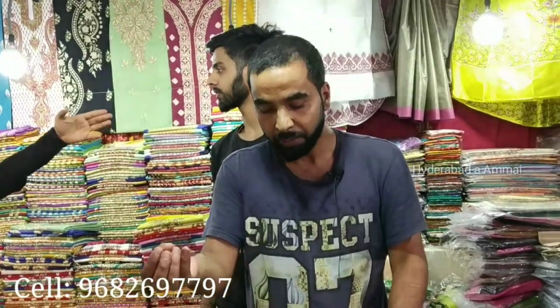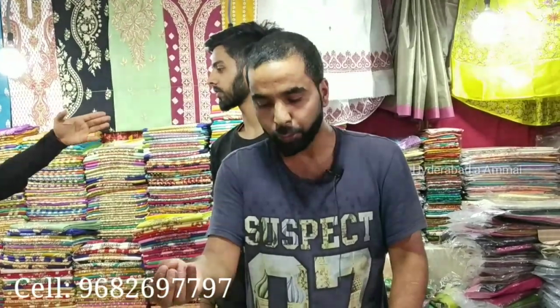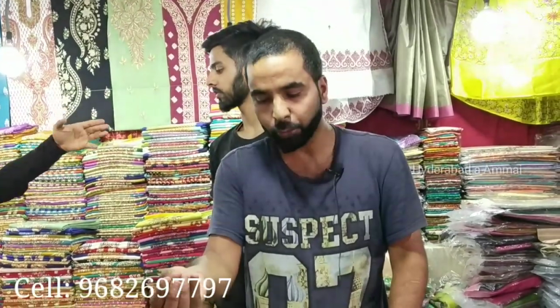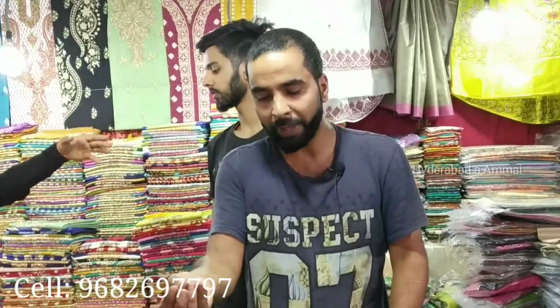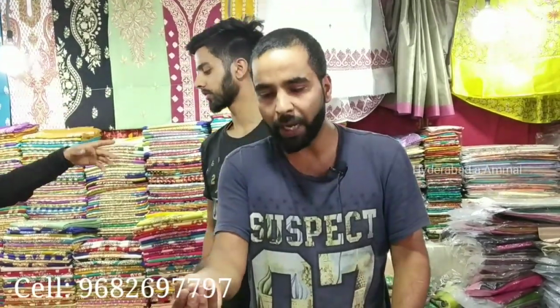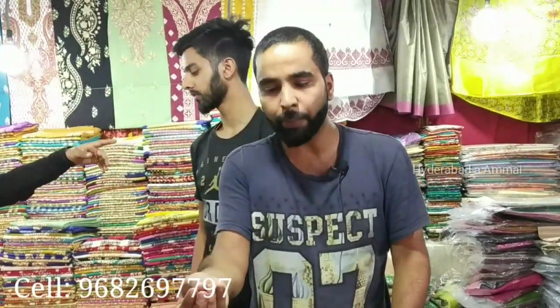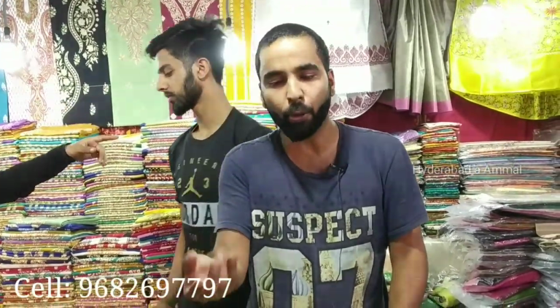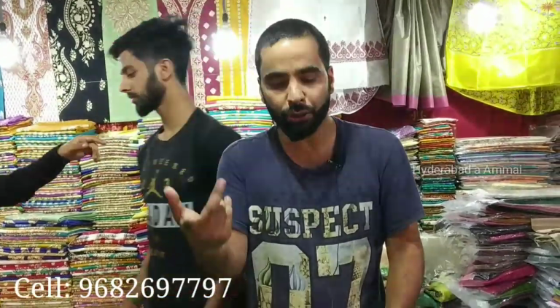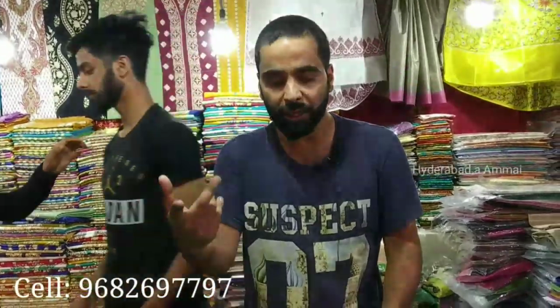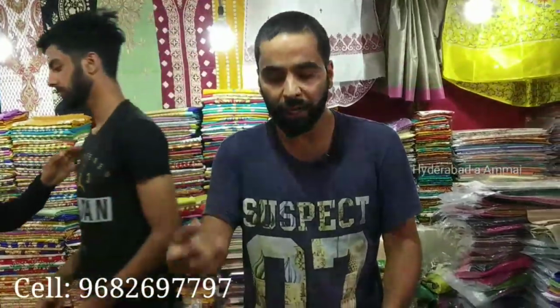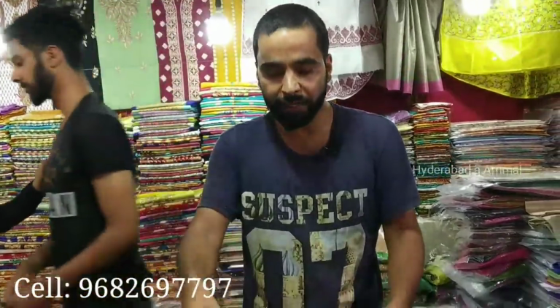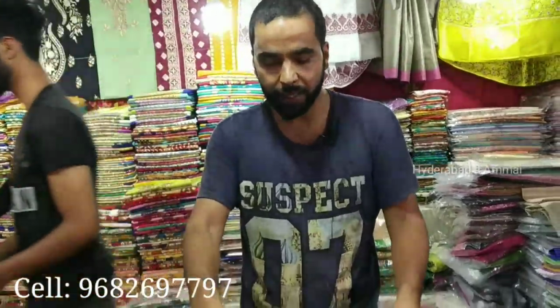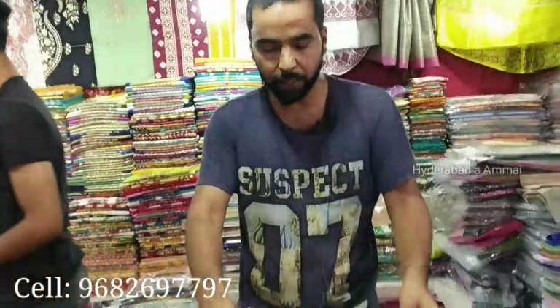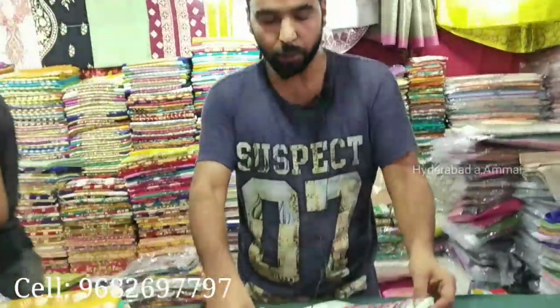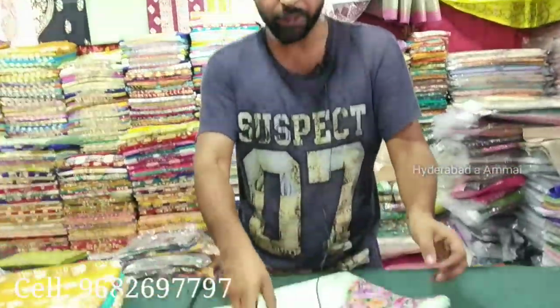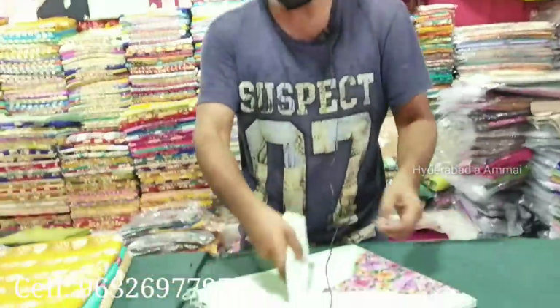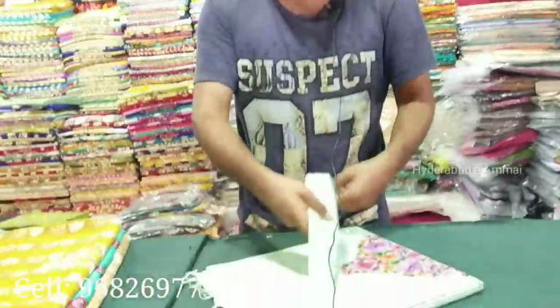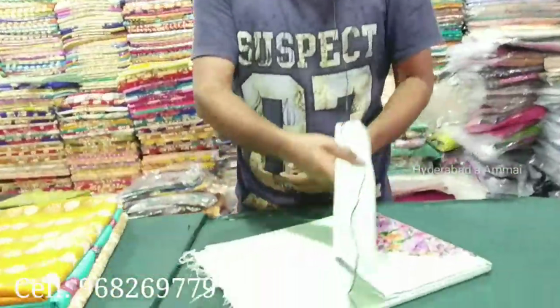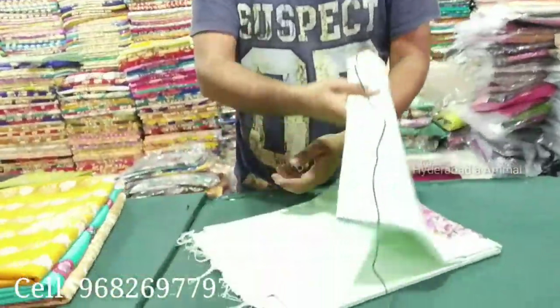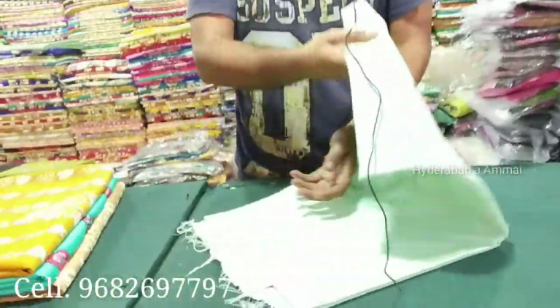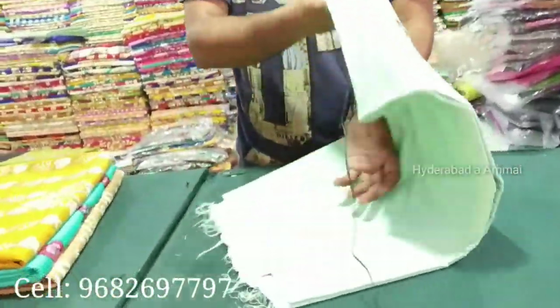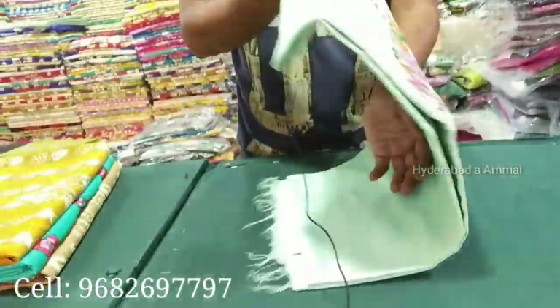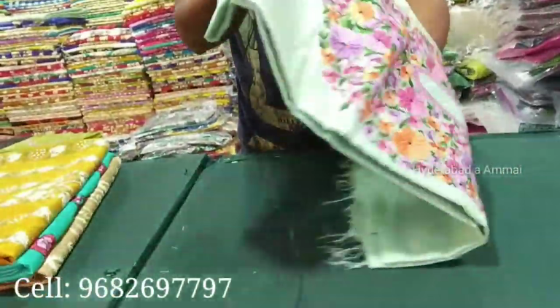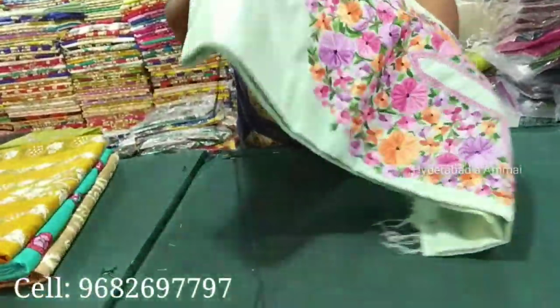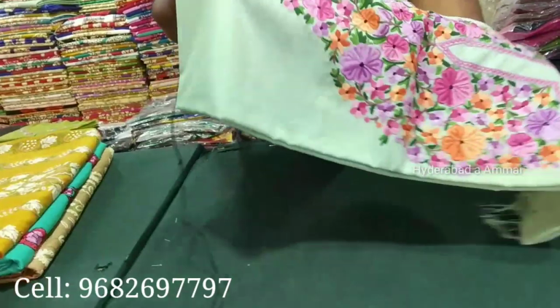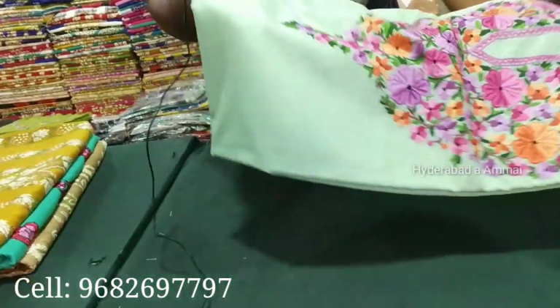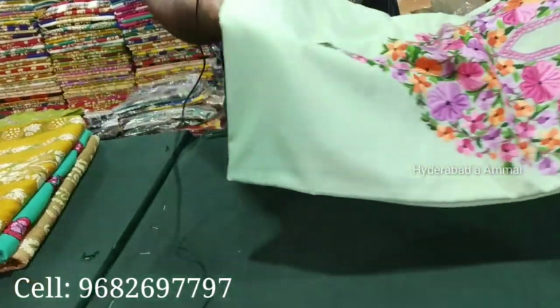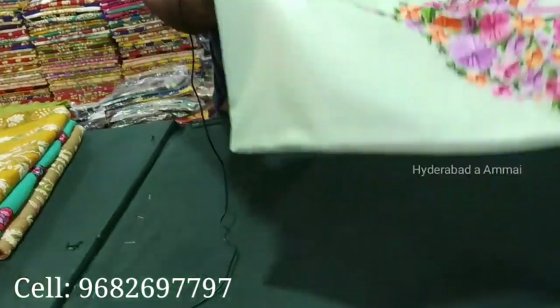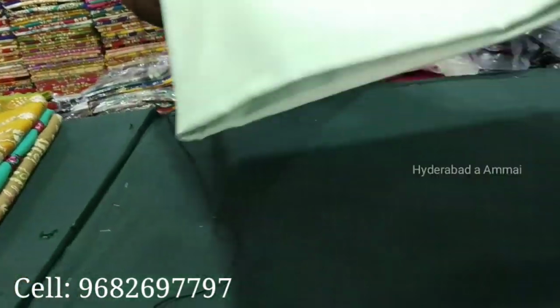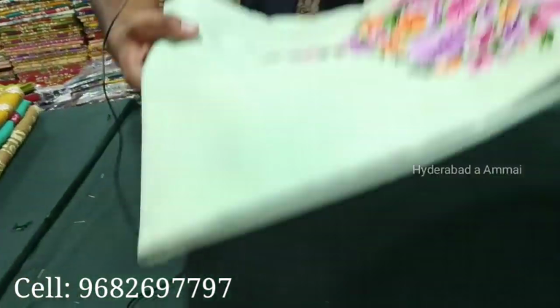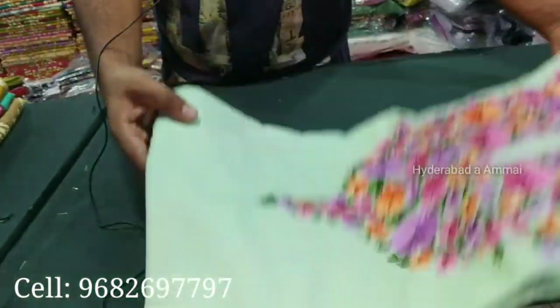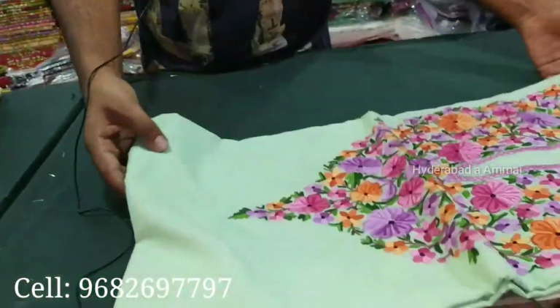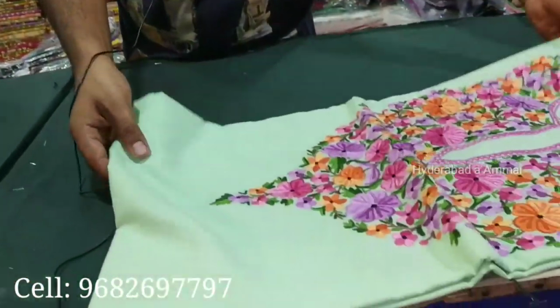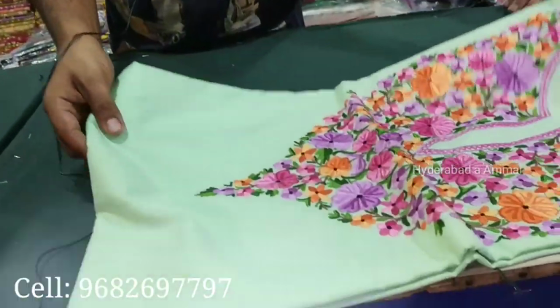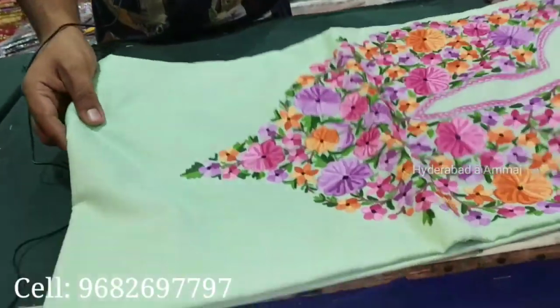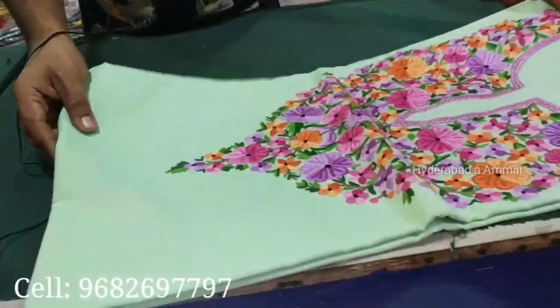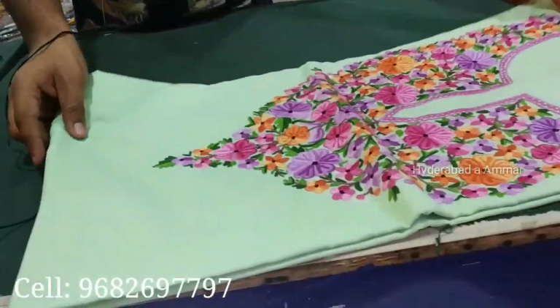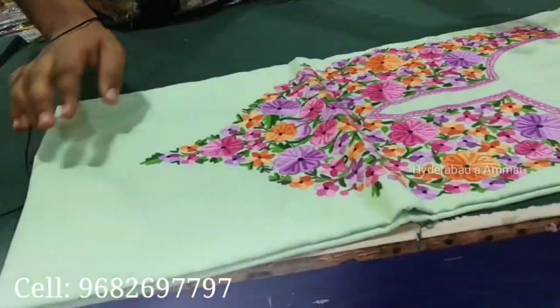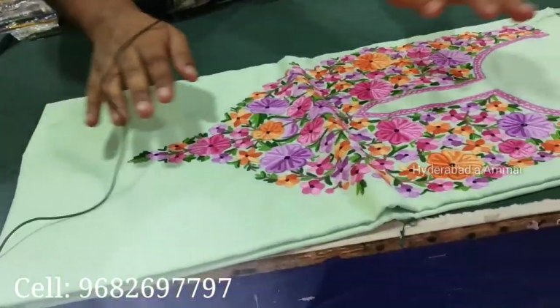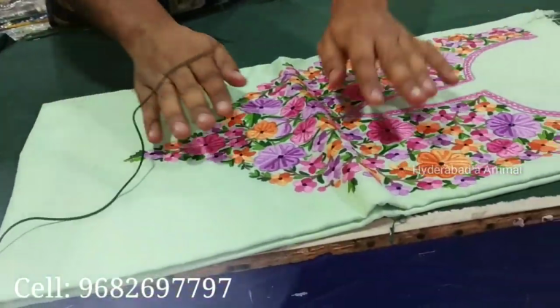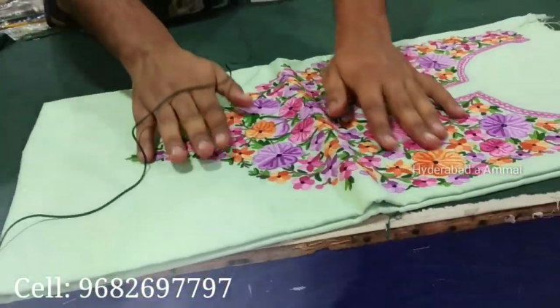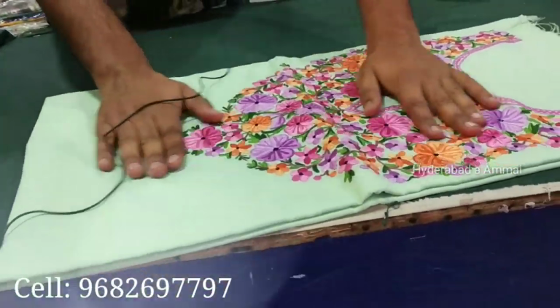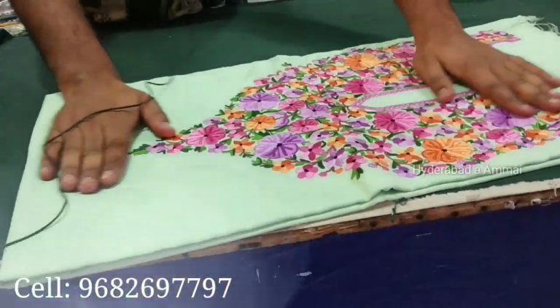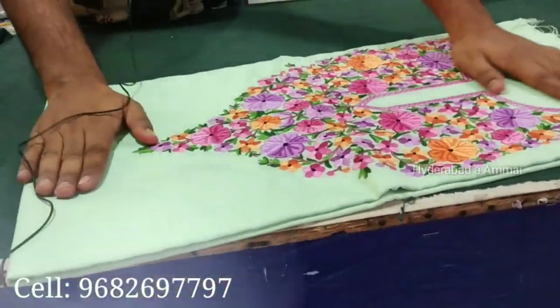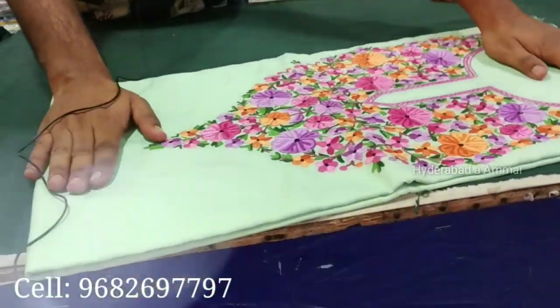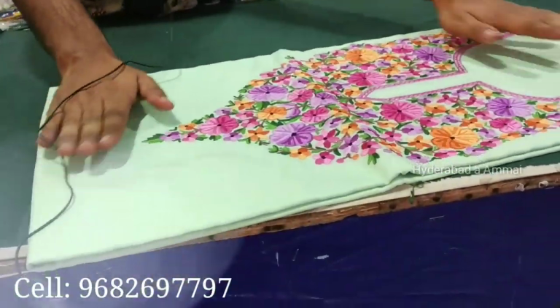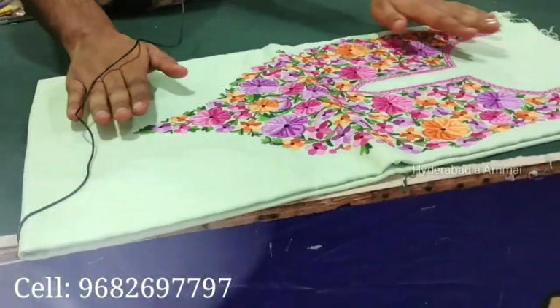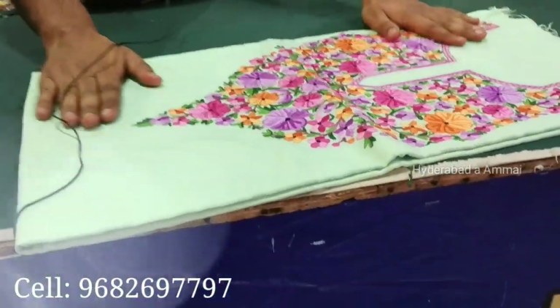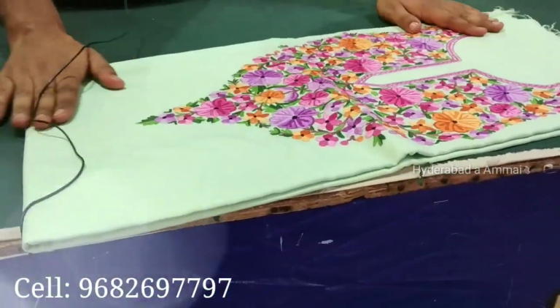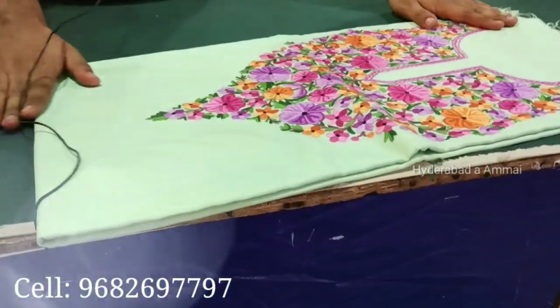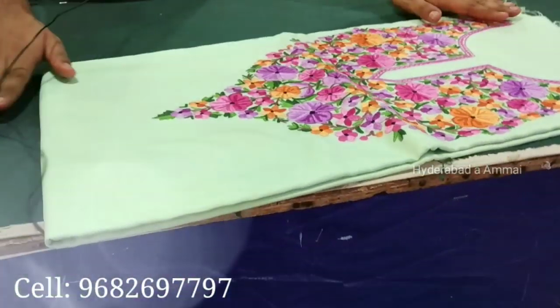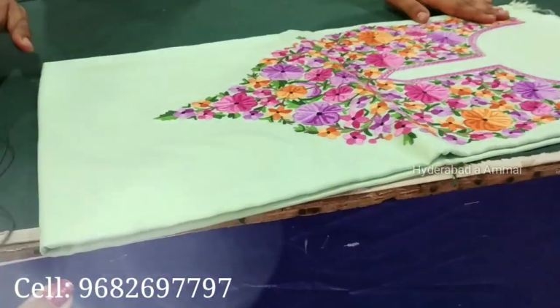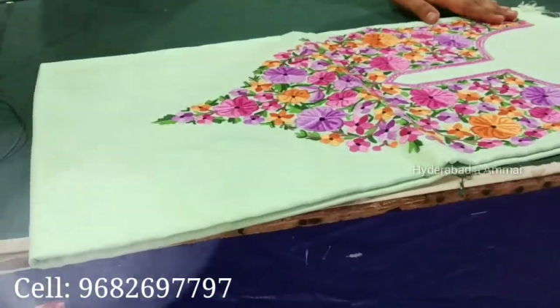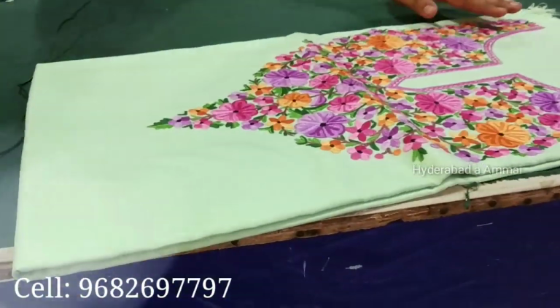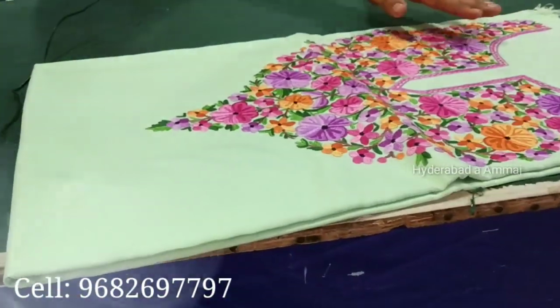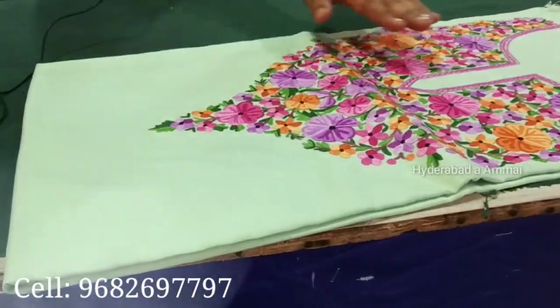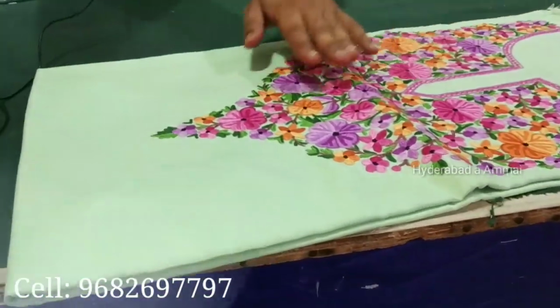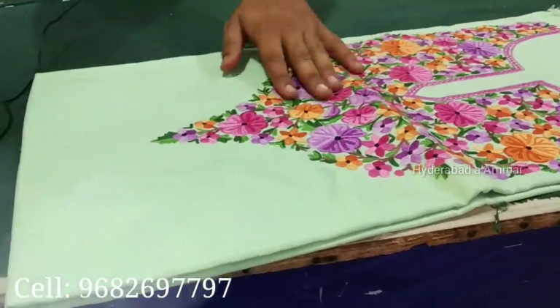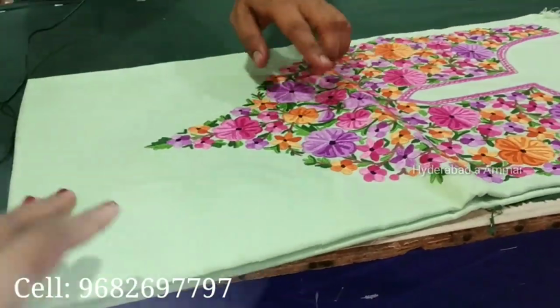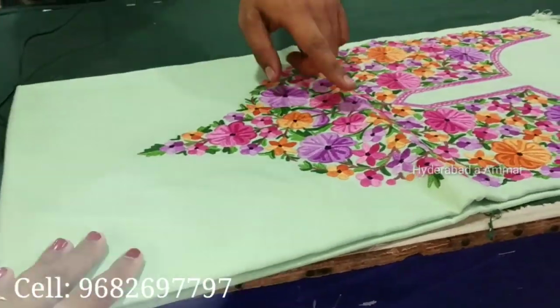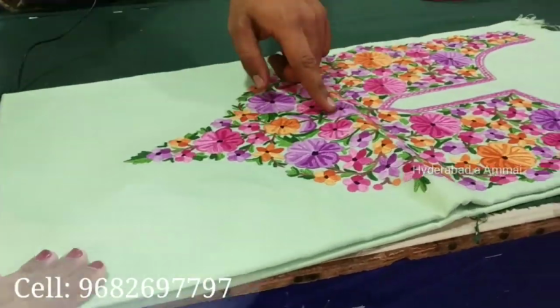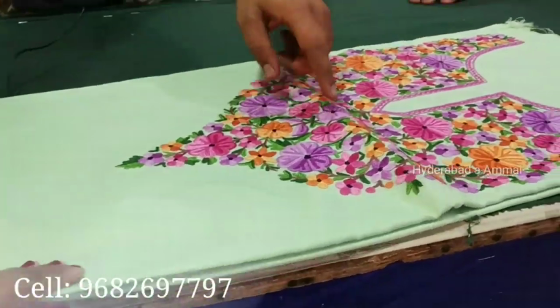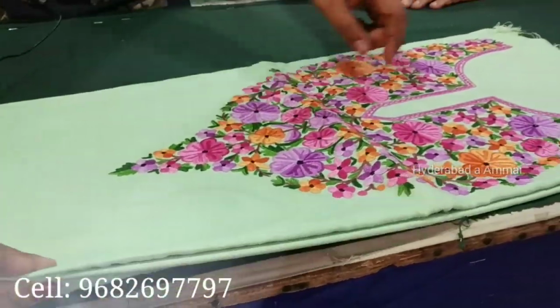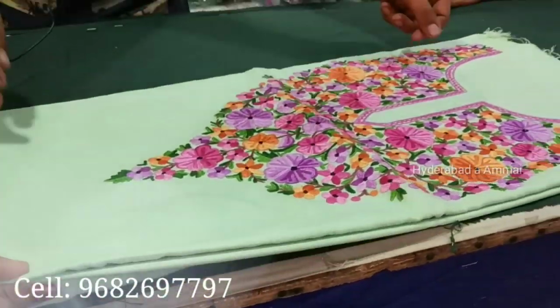I would like to show you something. These are handmade suits — two-piece handmade suits. These are all handwork.